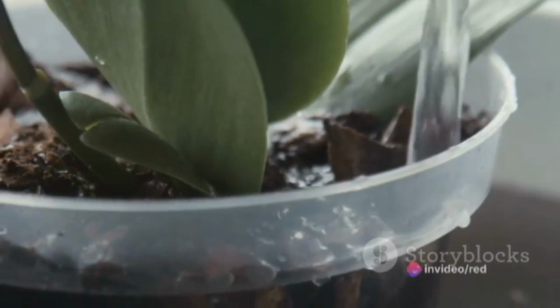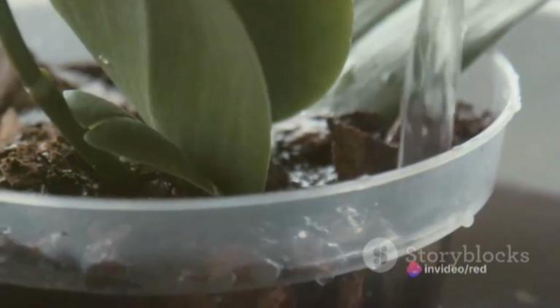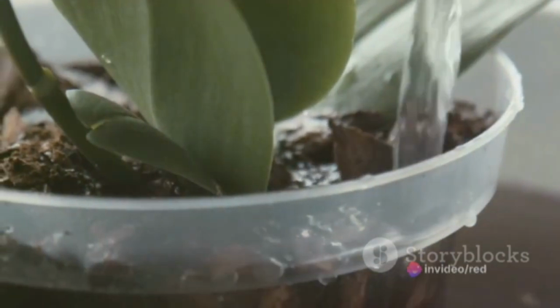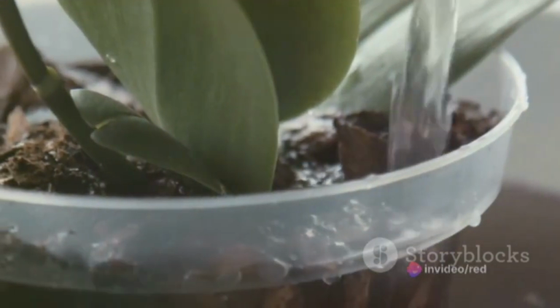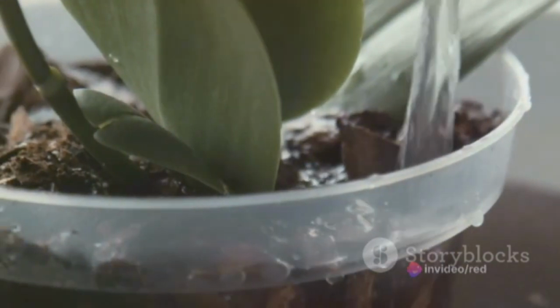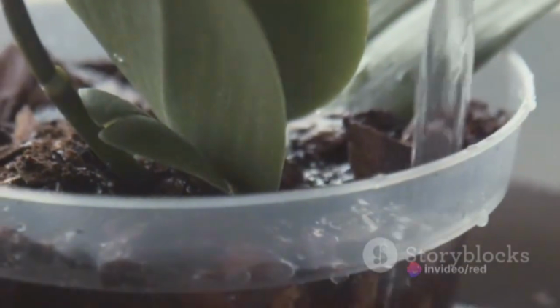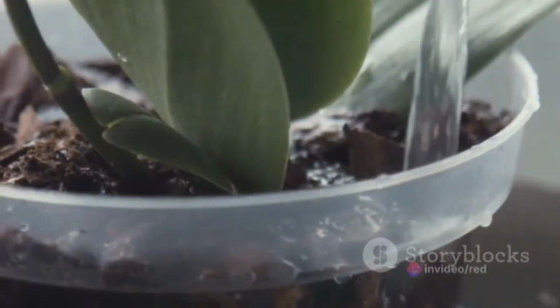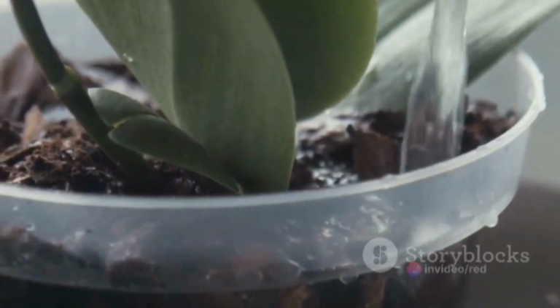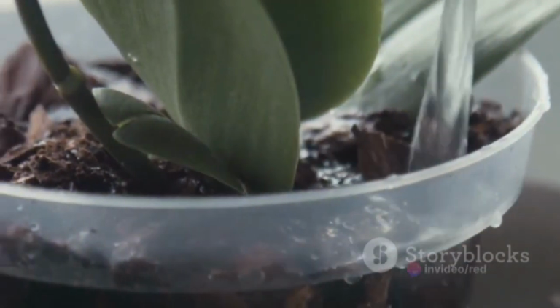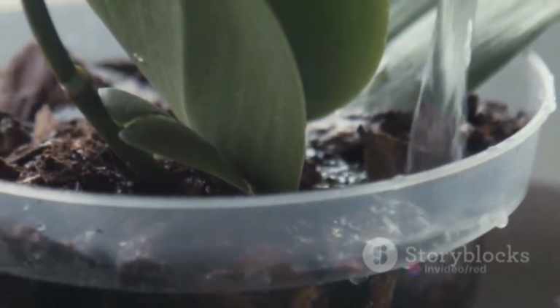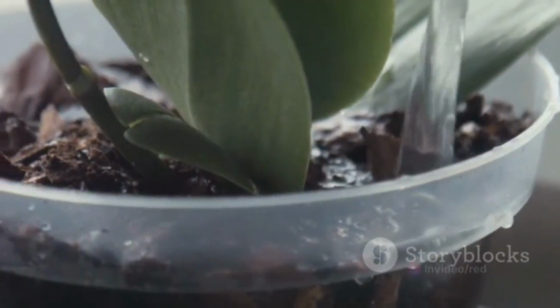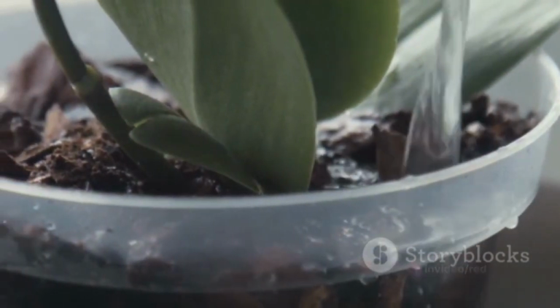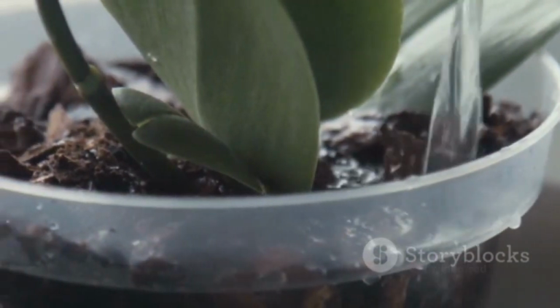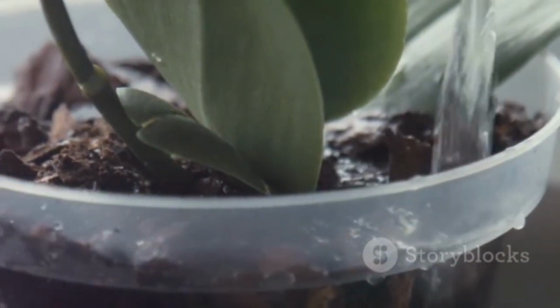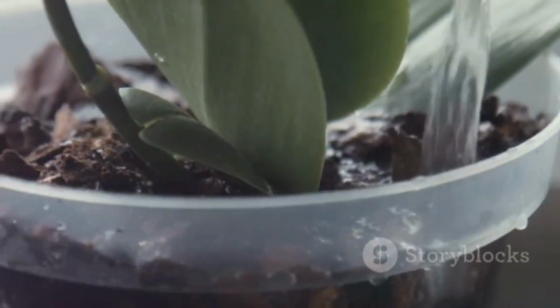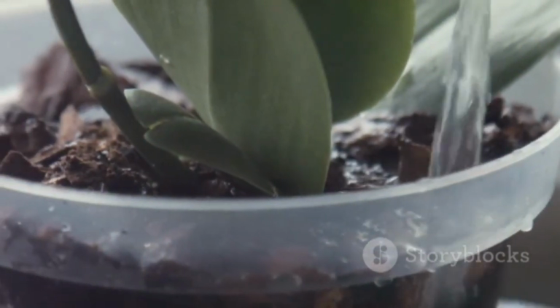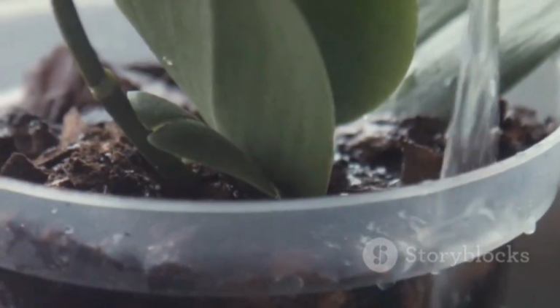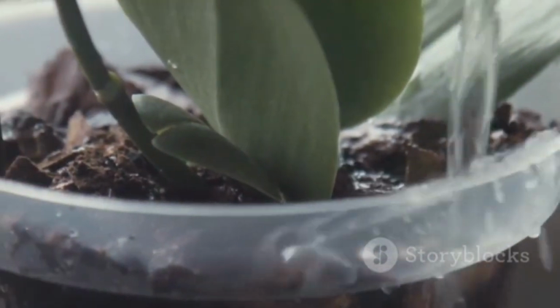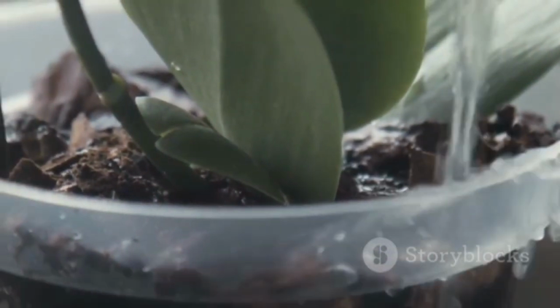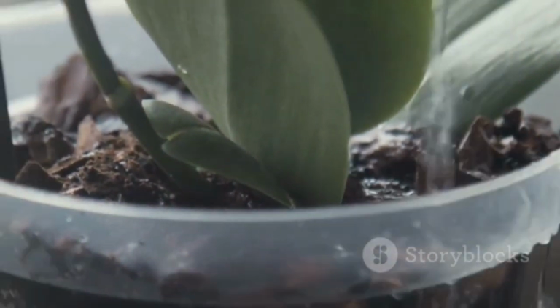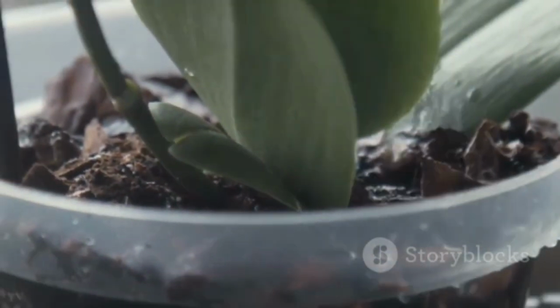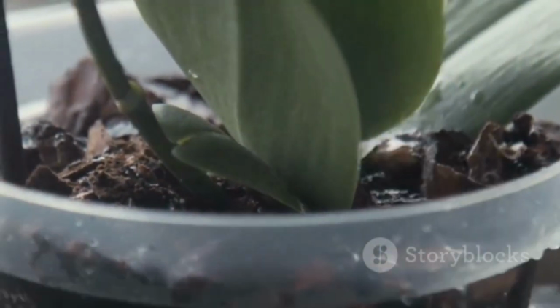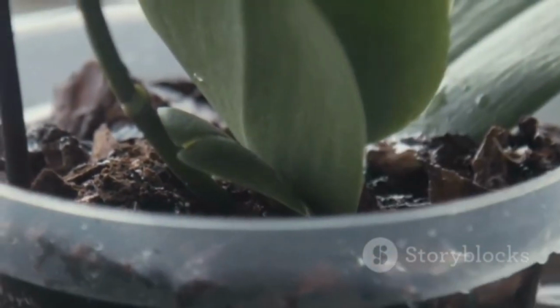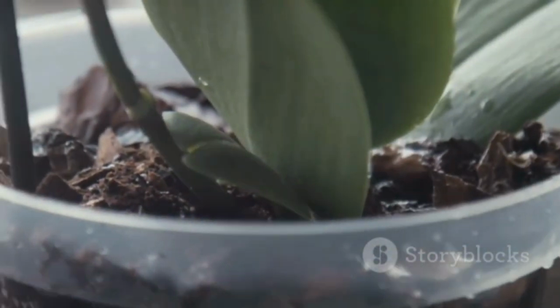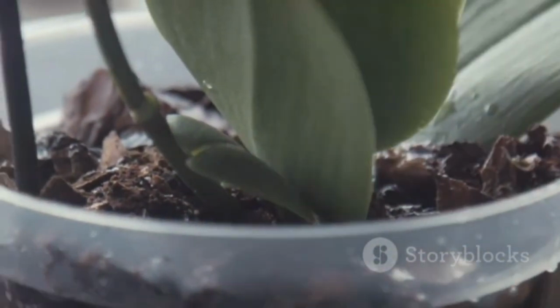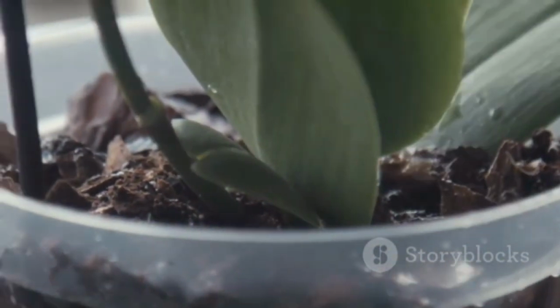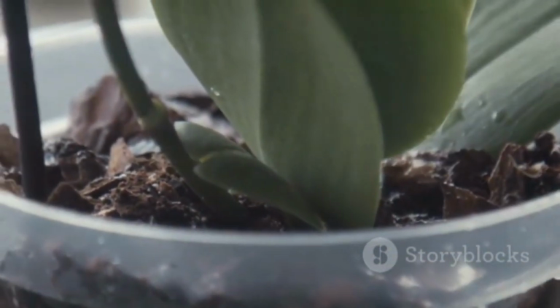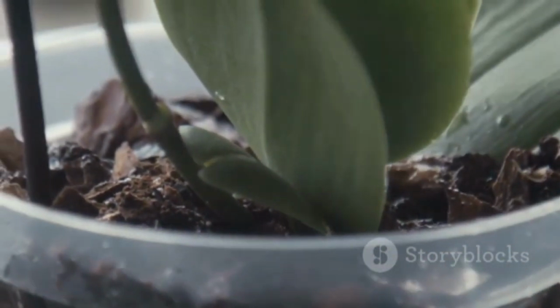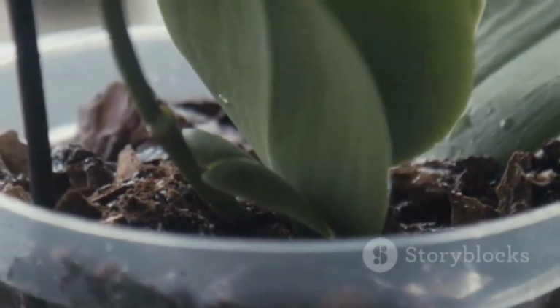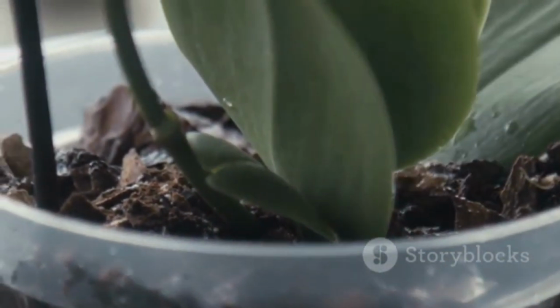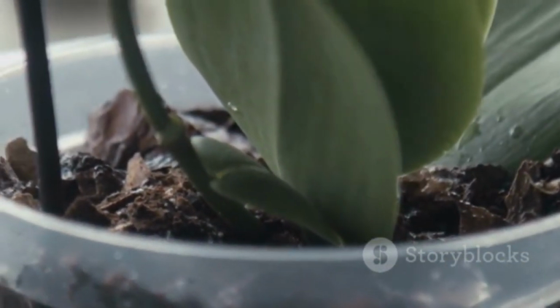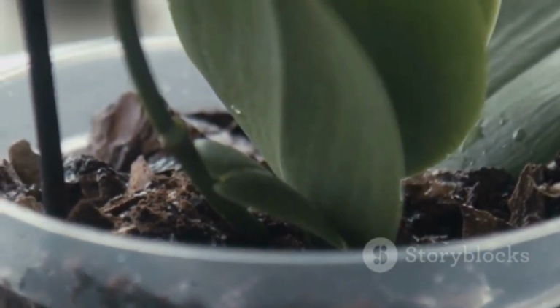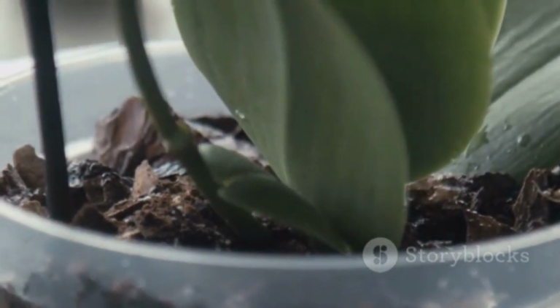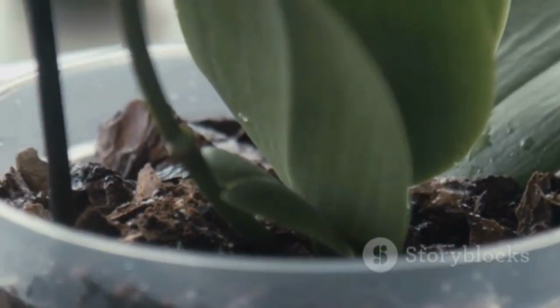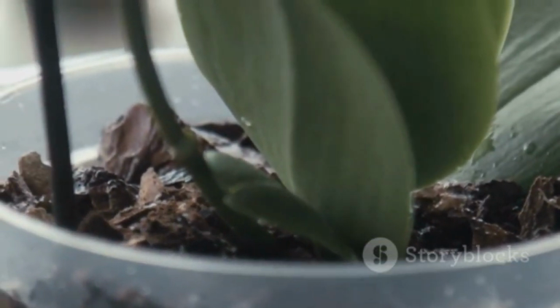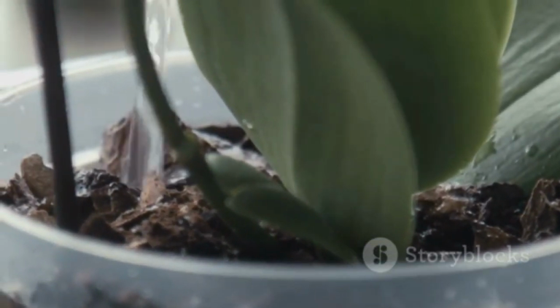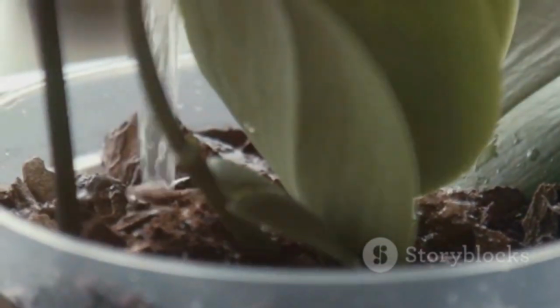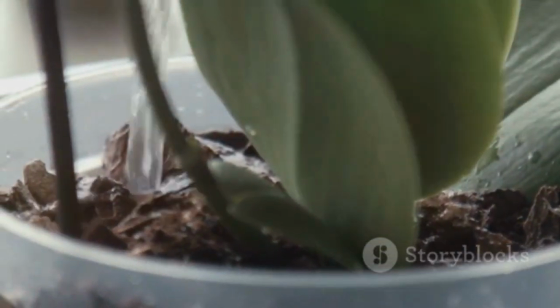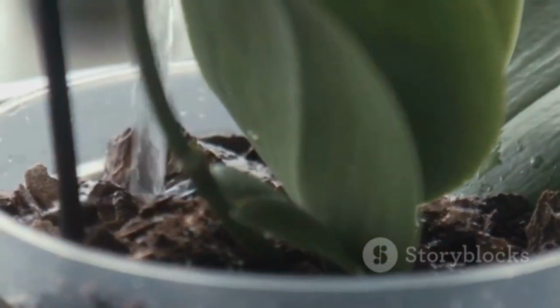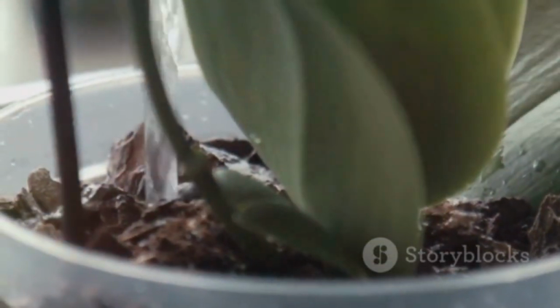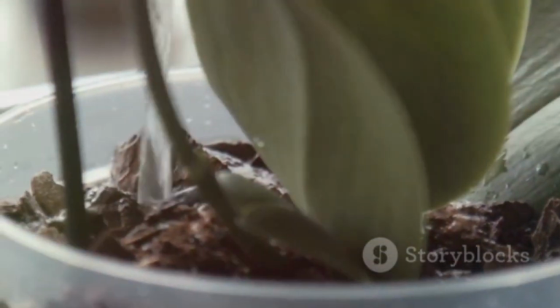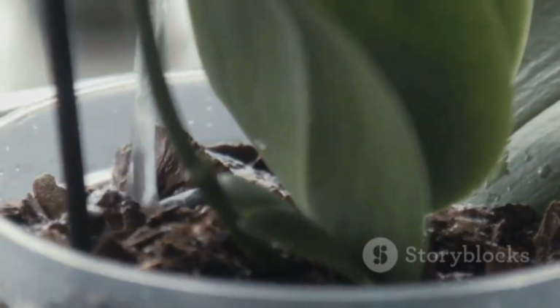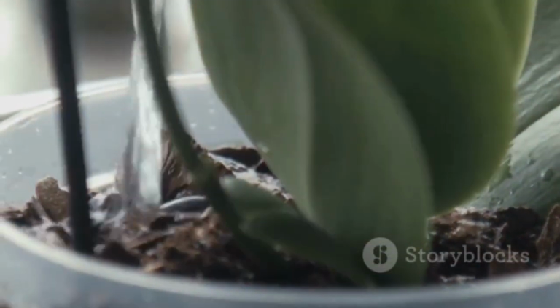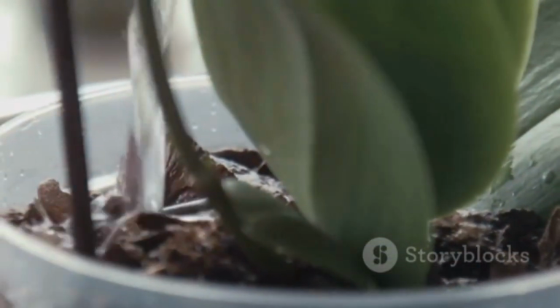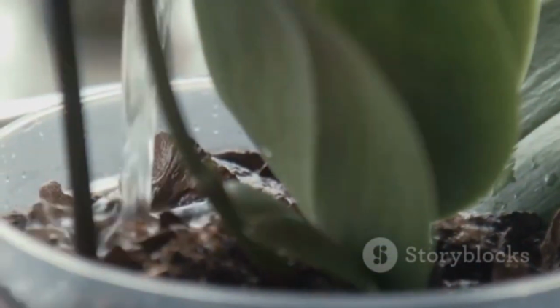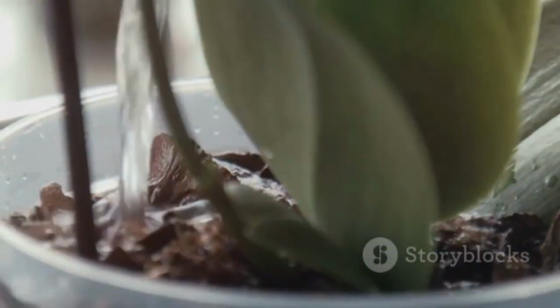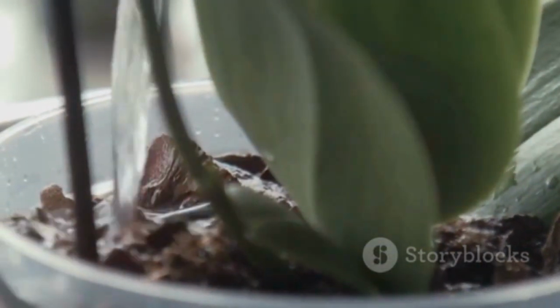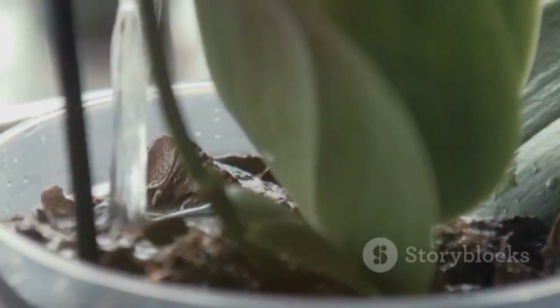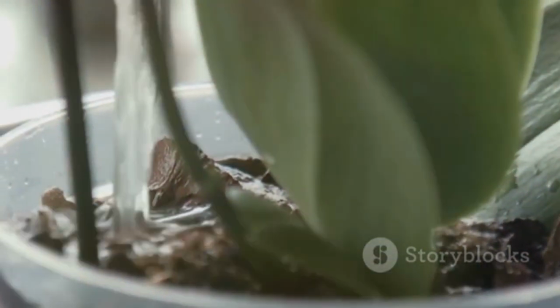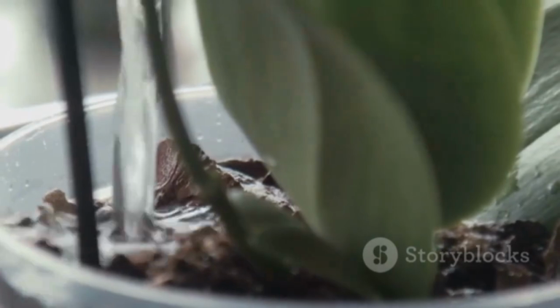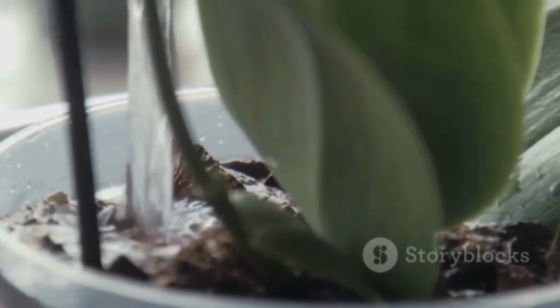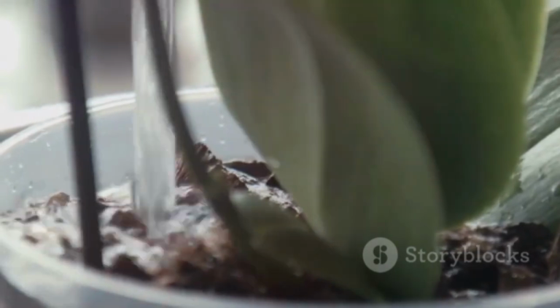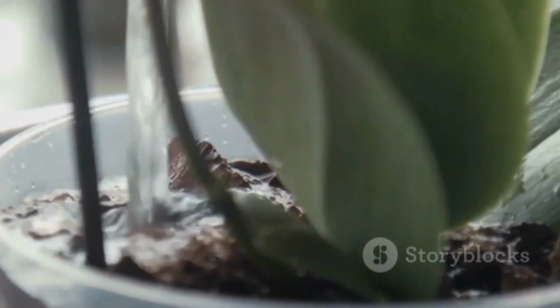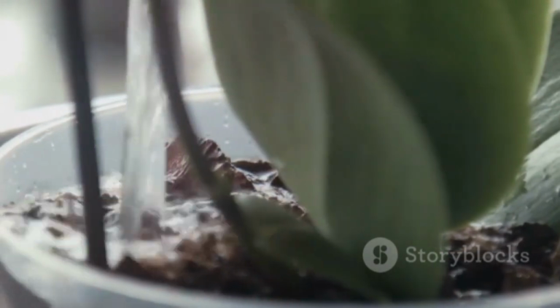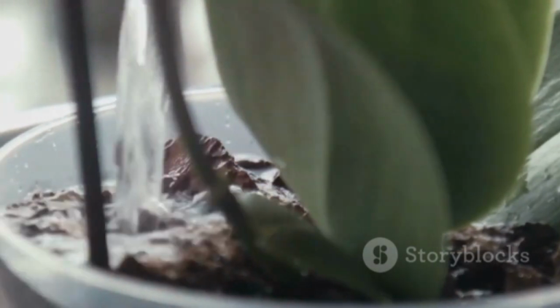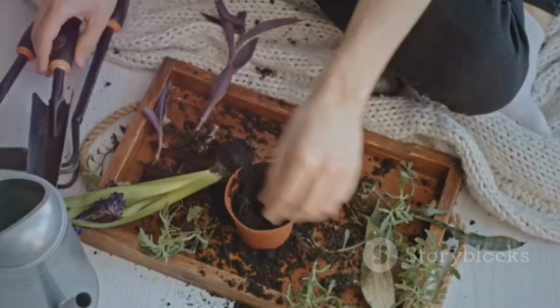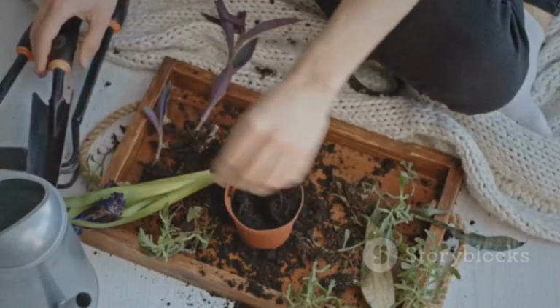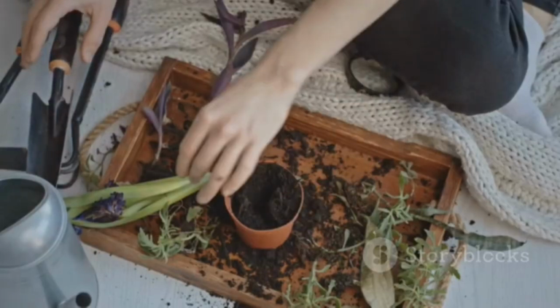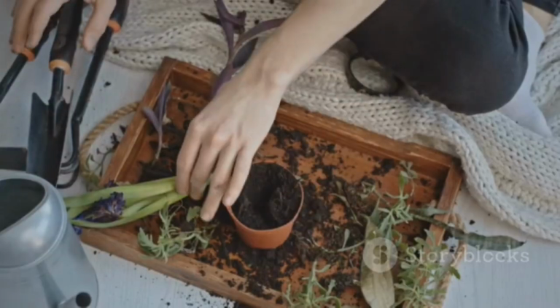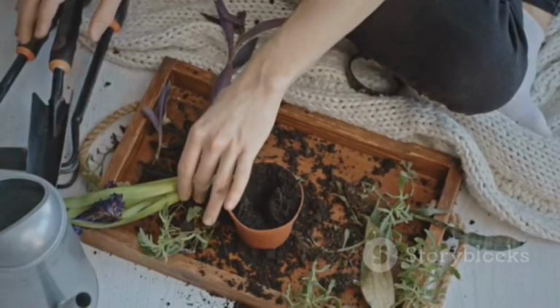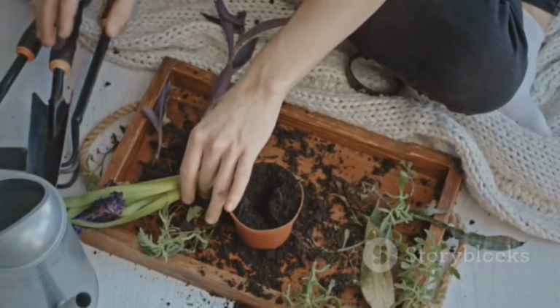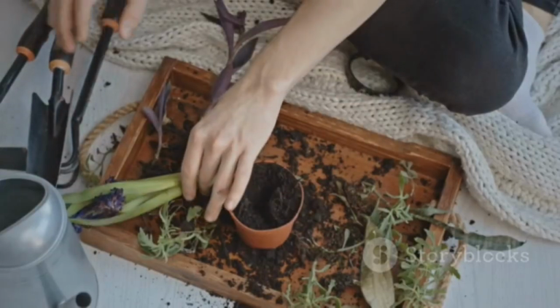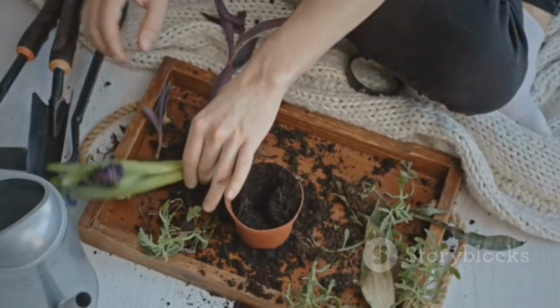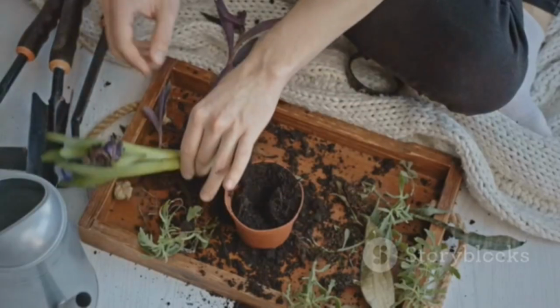Step 4: Mix it all together. Combine the chopped banana peels and ground eggshells in a large bowl. Add a tablespoon of Epsom salts and stir until everything is evenly mixed.